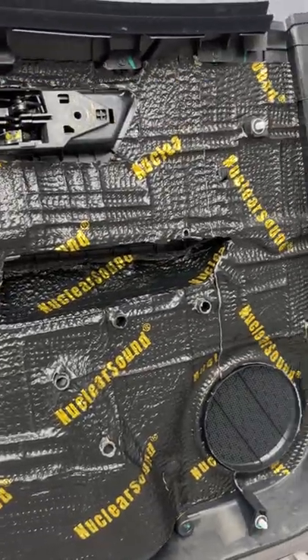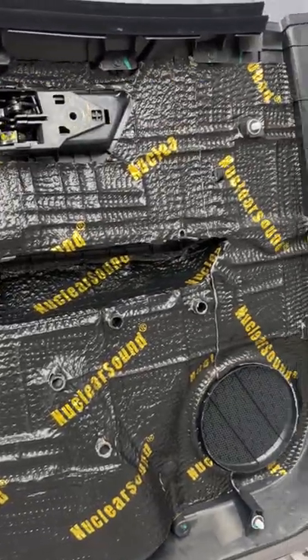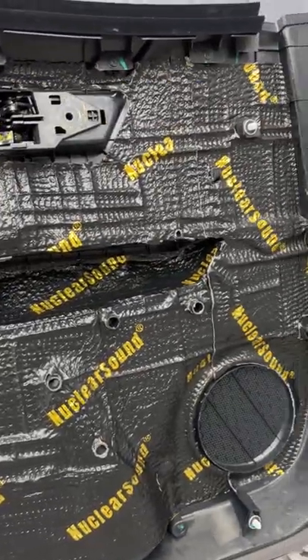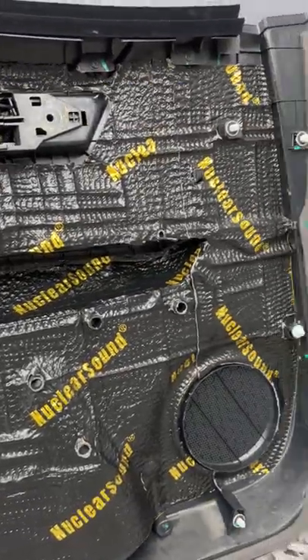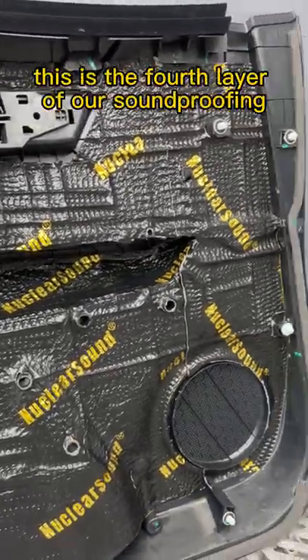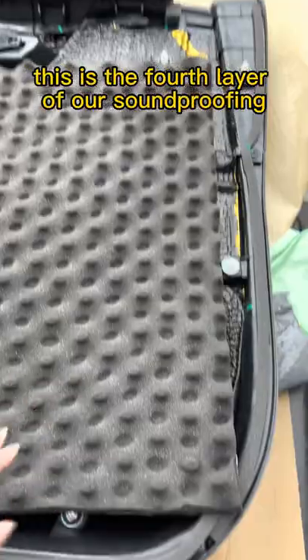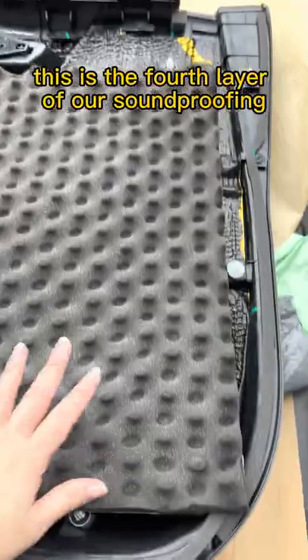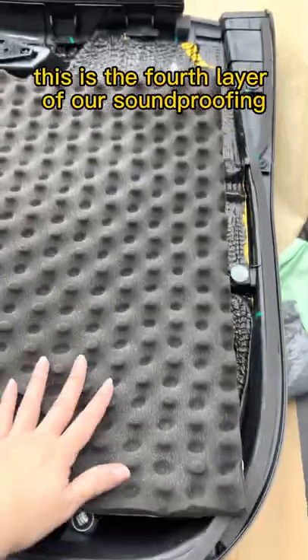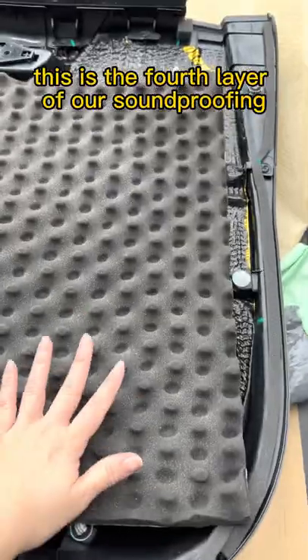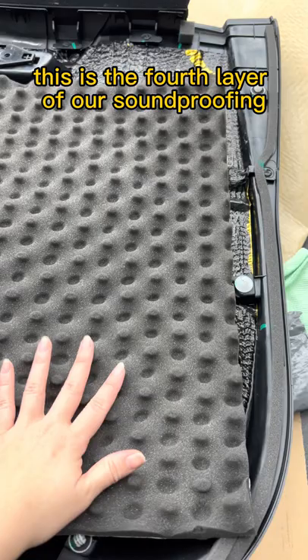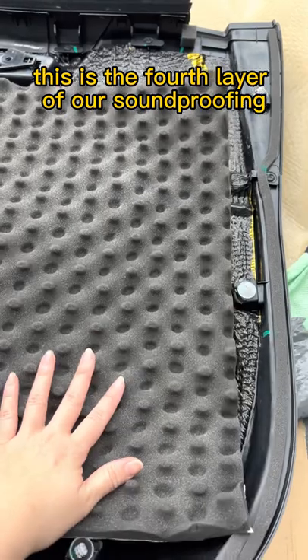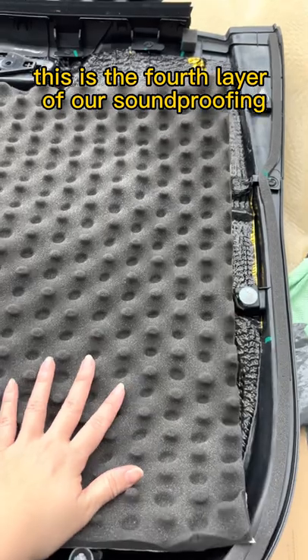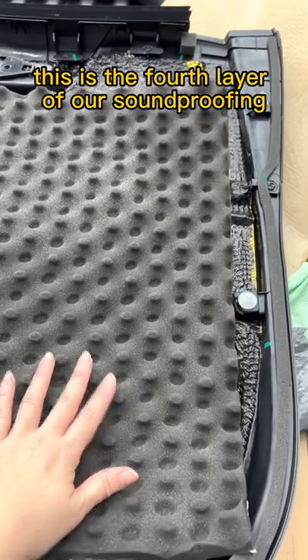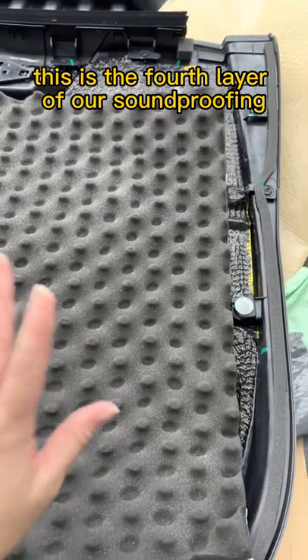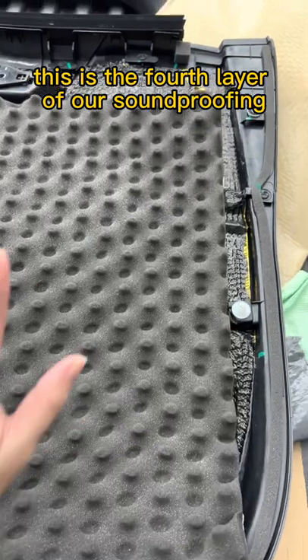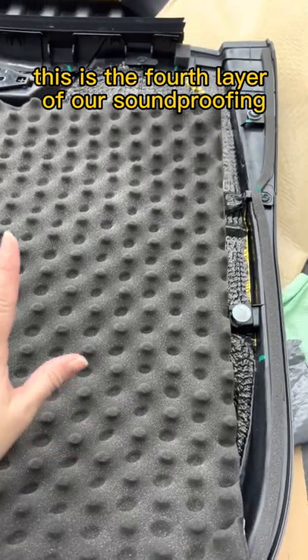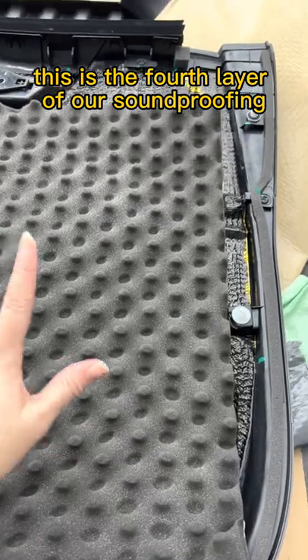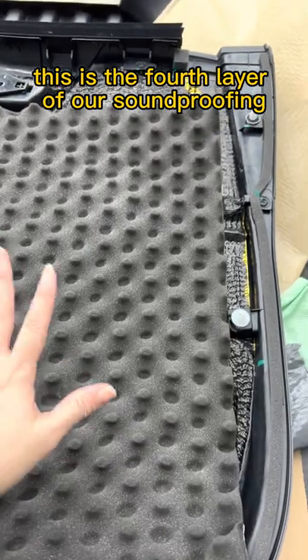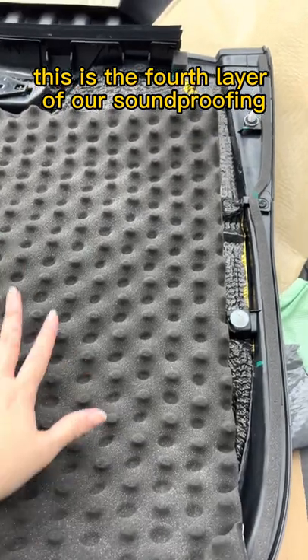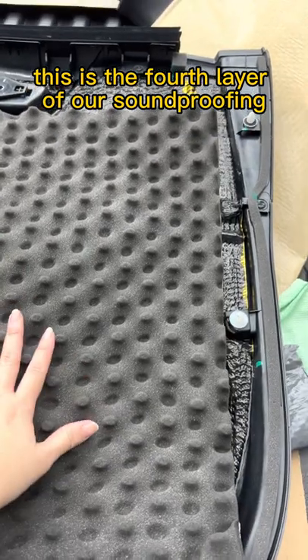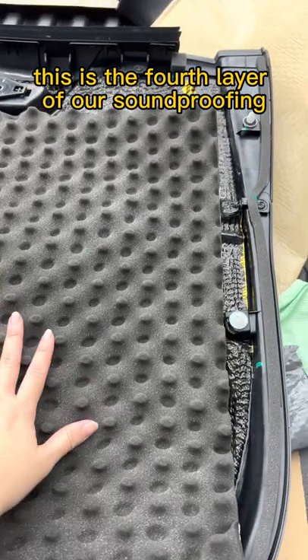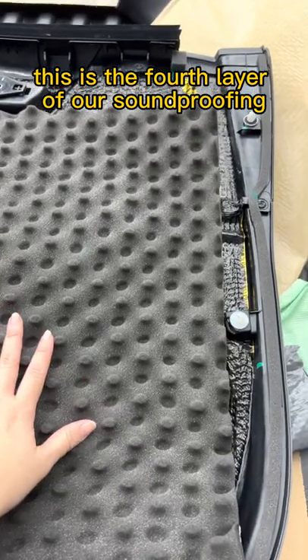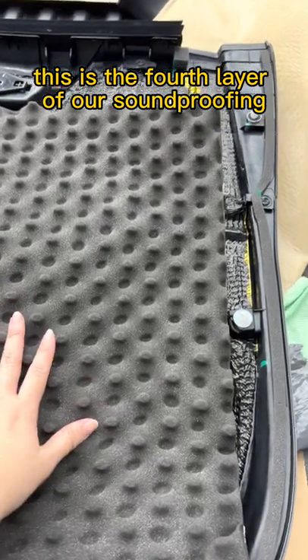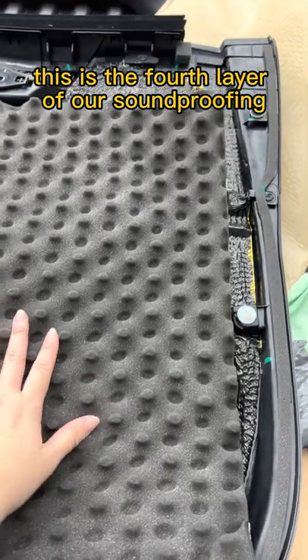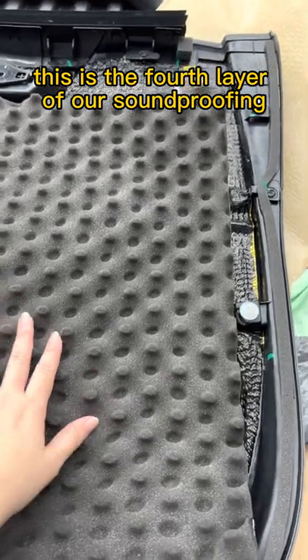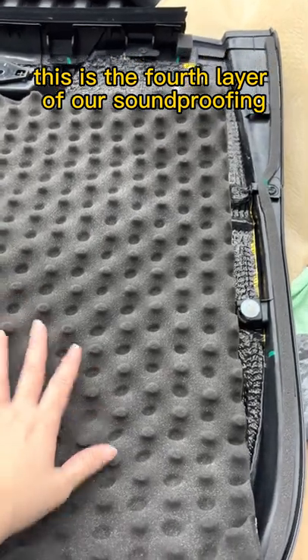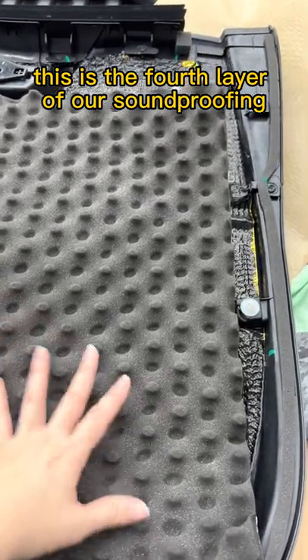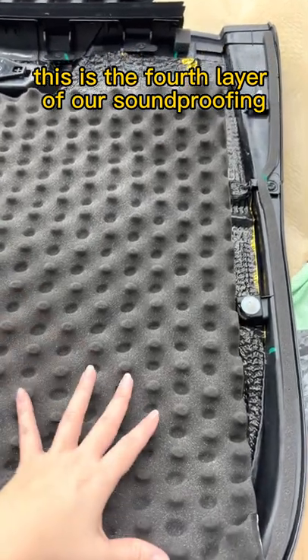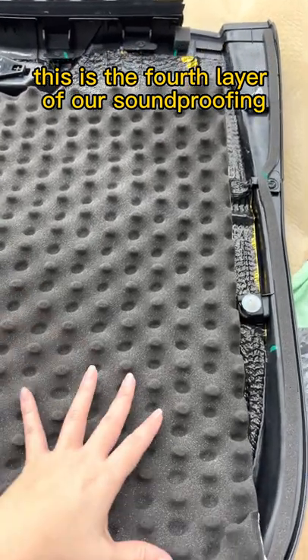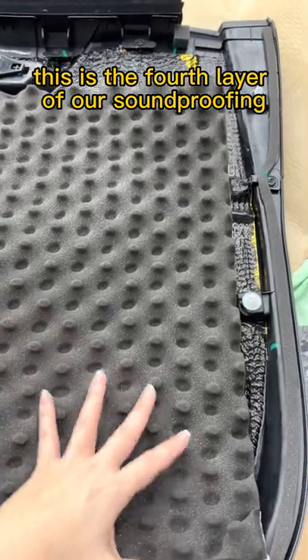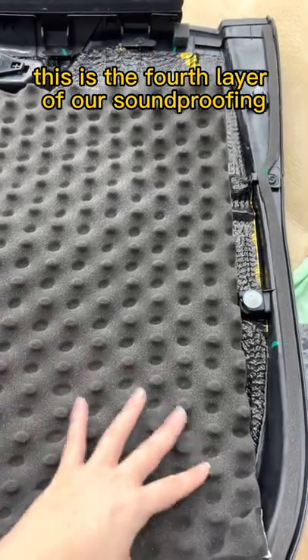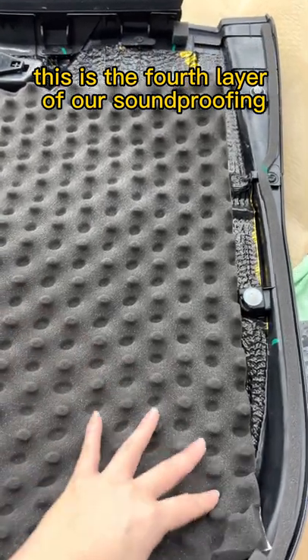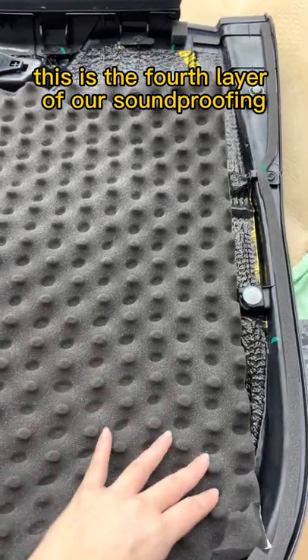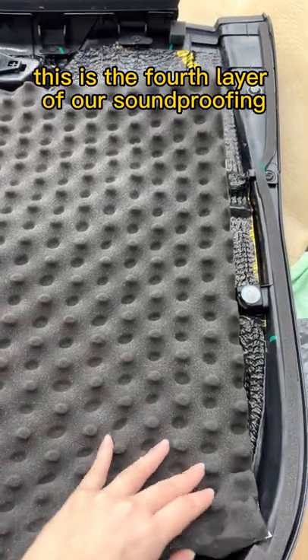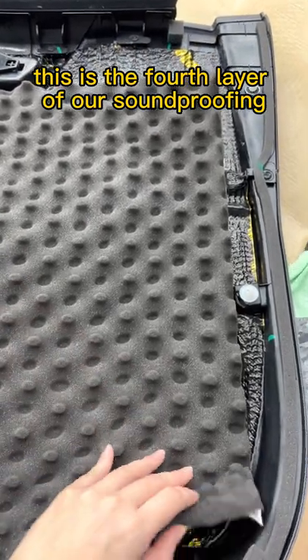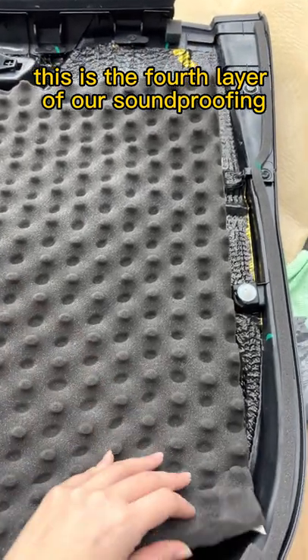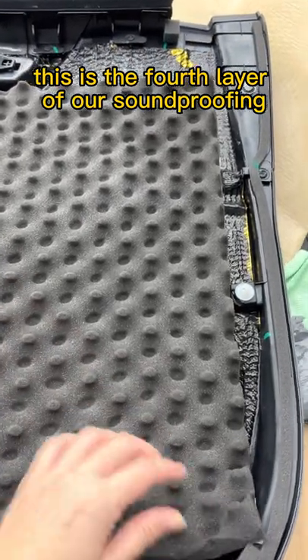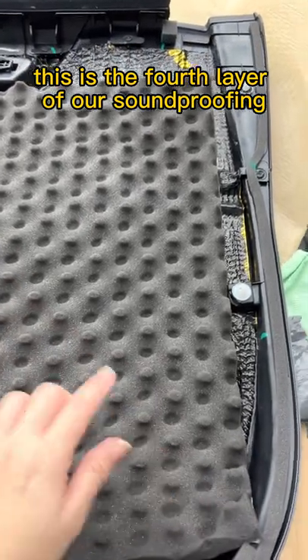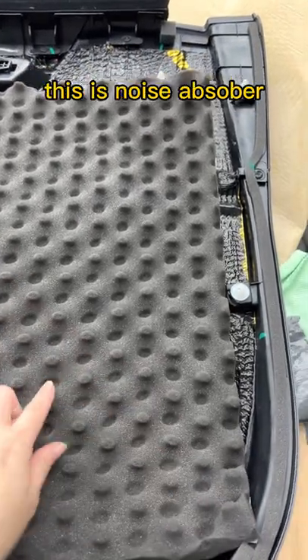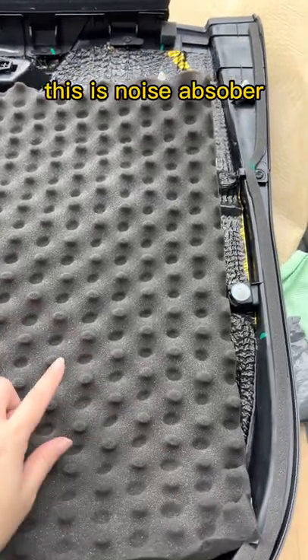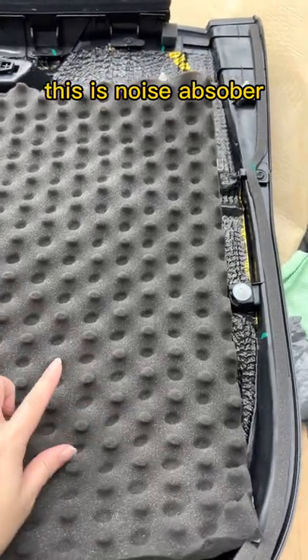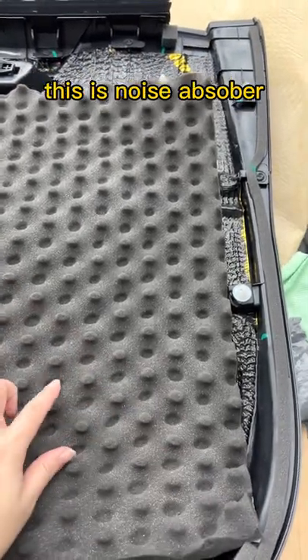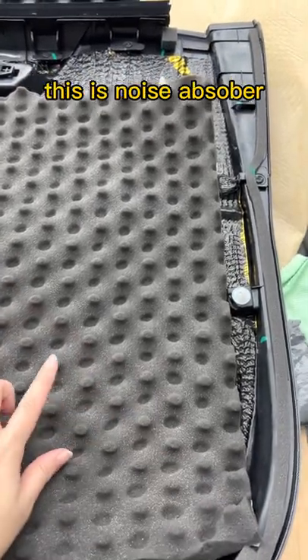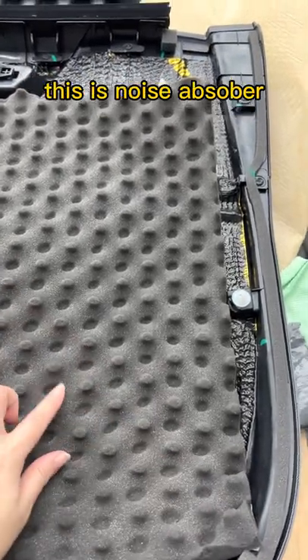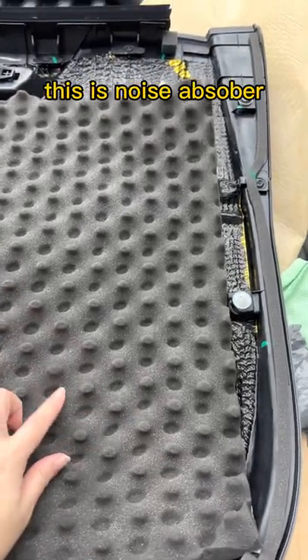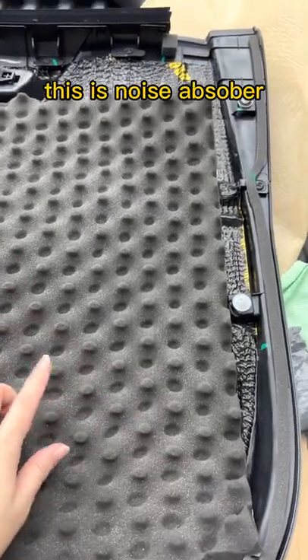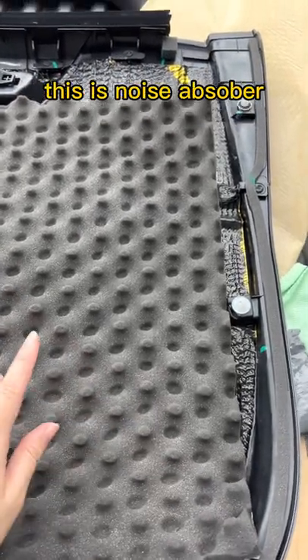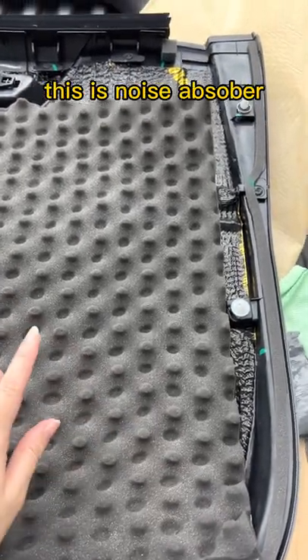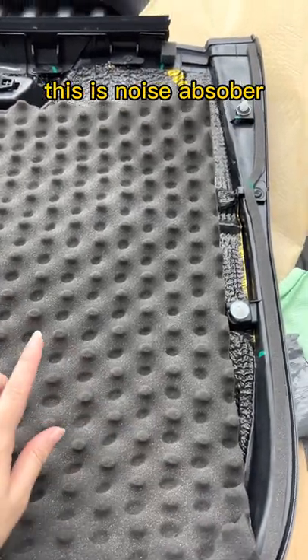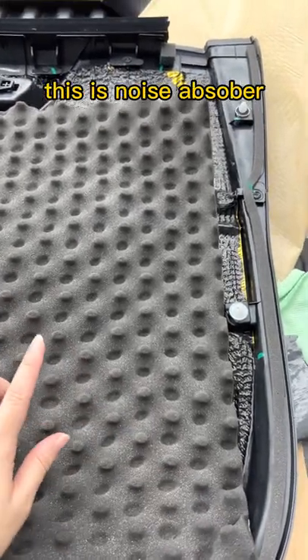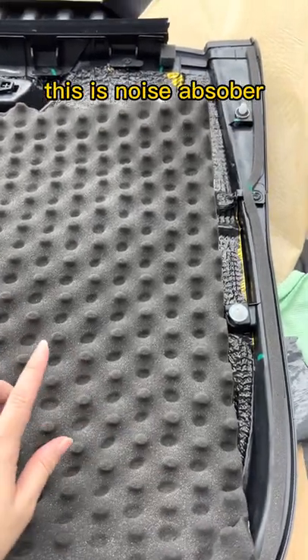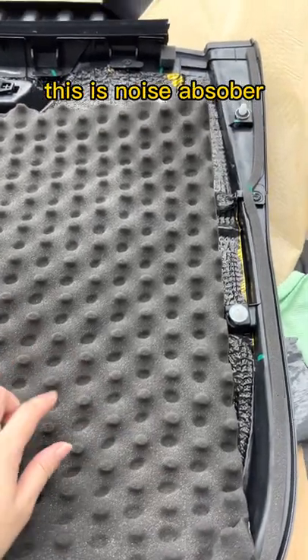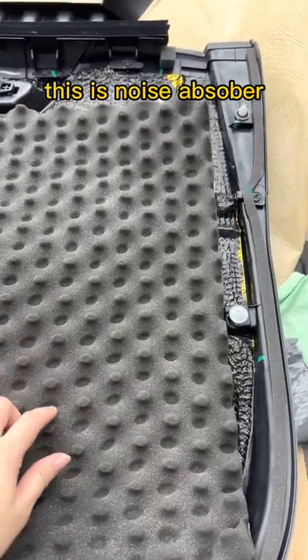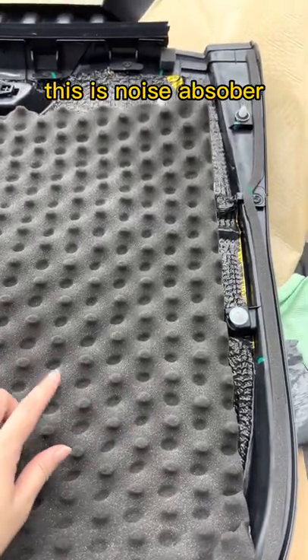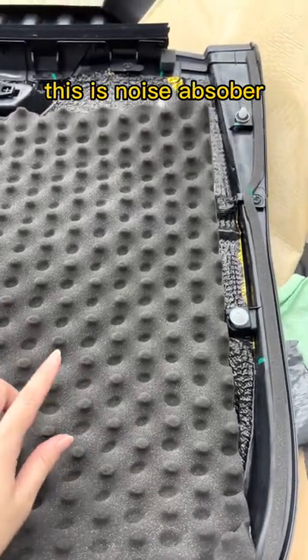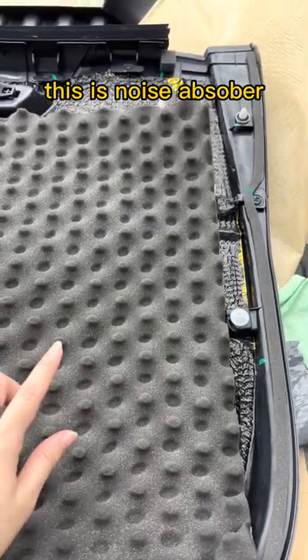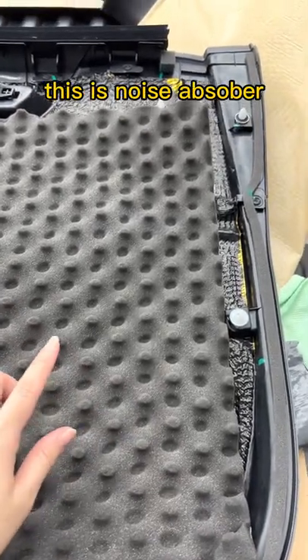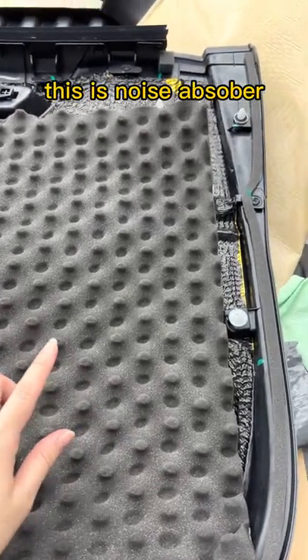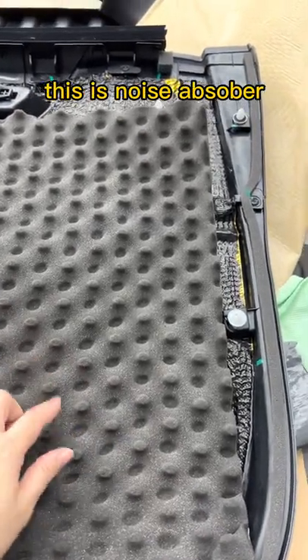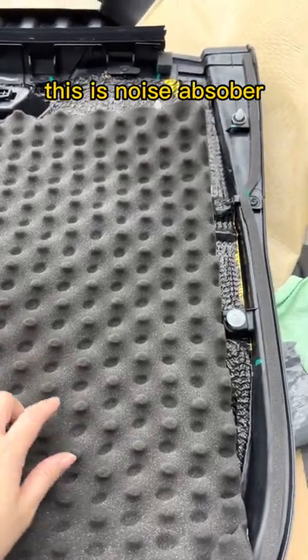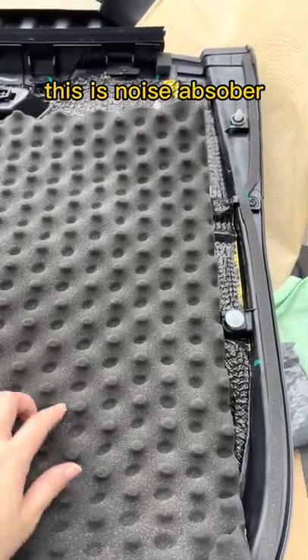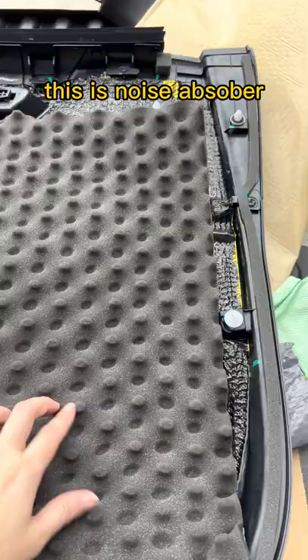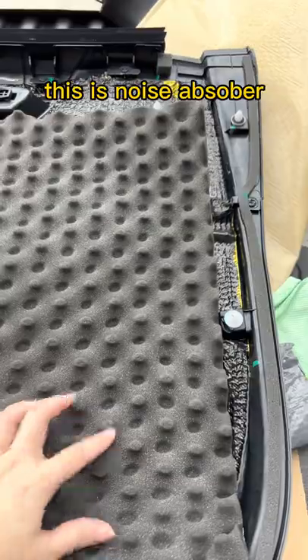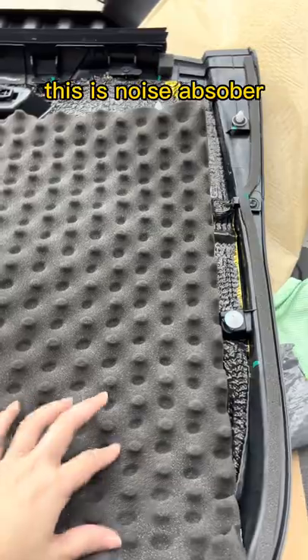This is the fourth layer of our soundproofing. This is noise absorber.